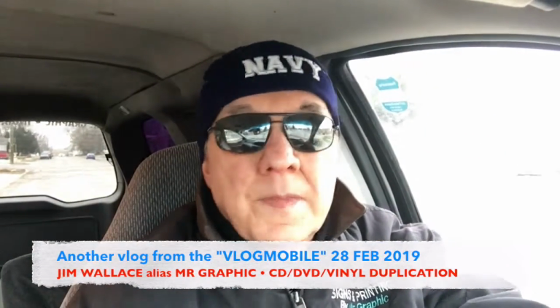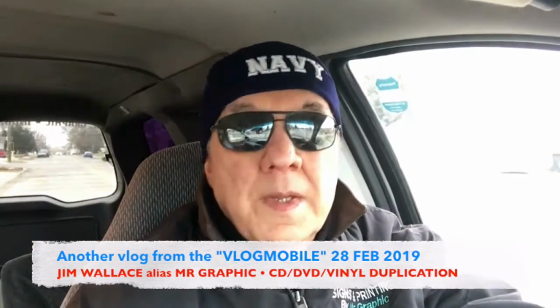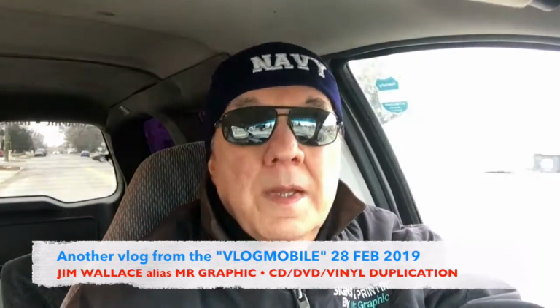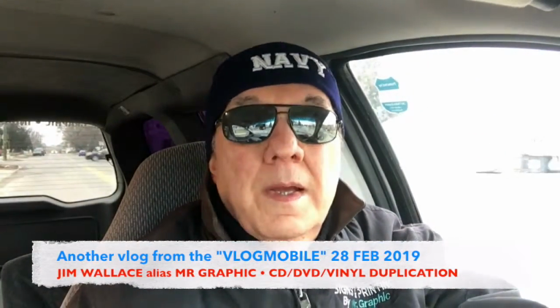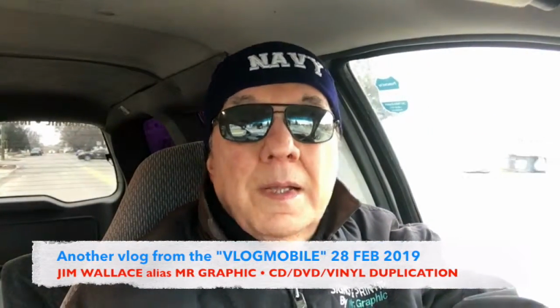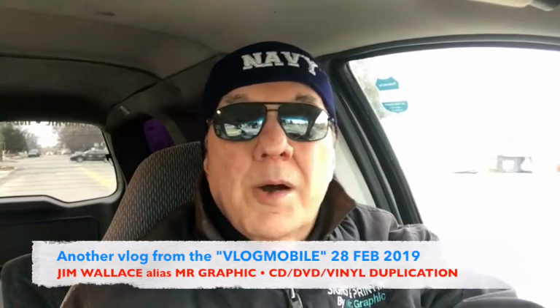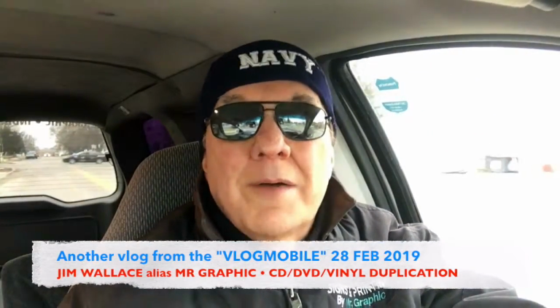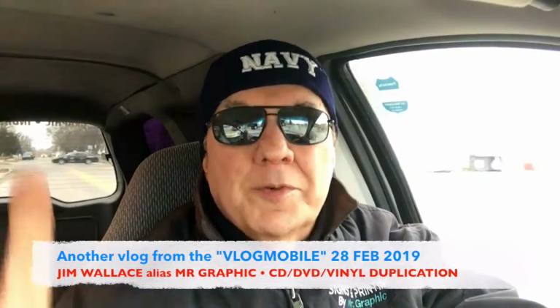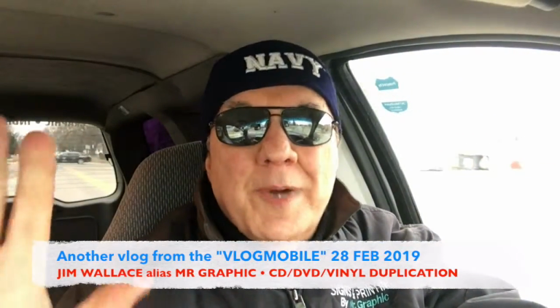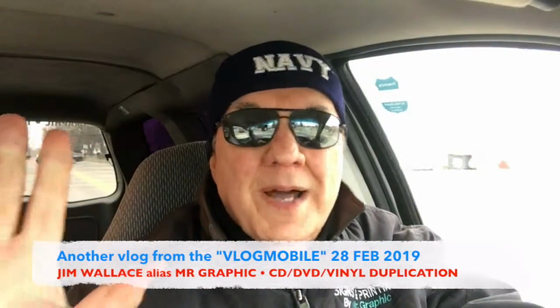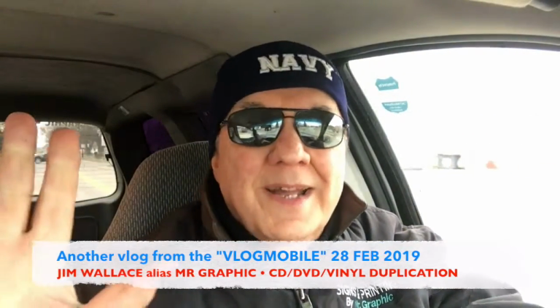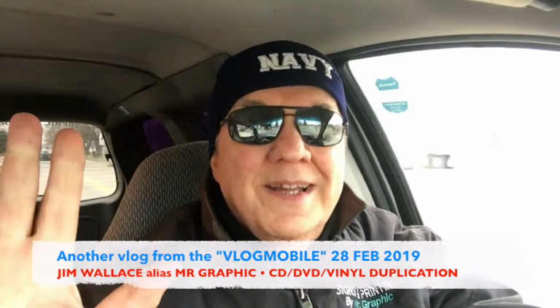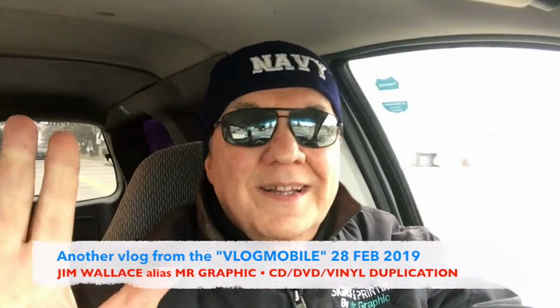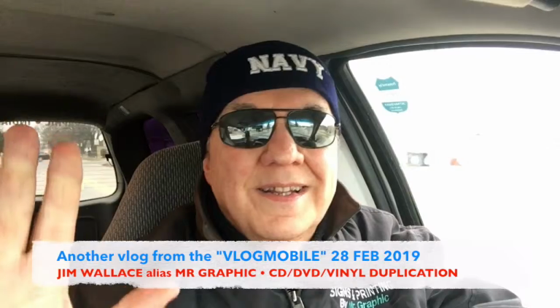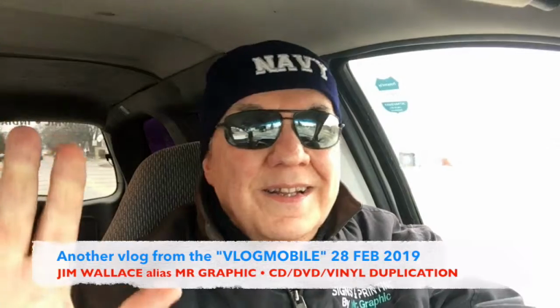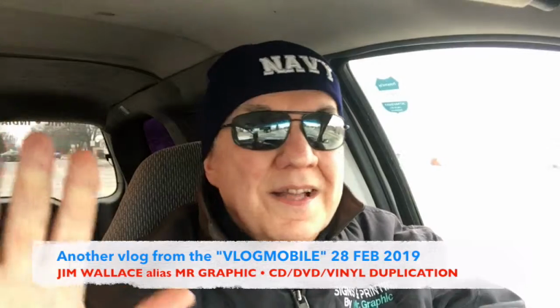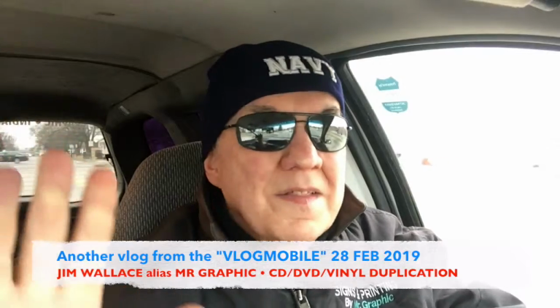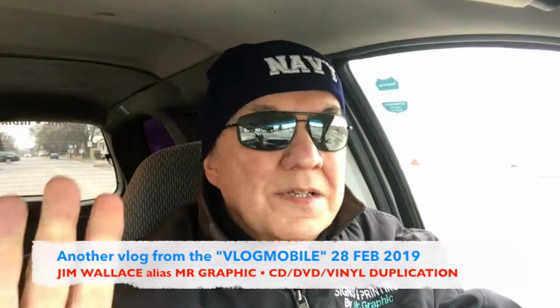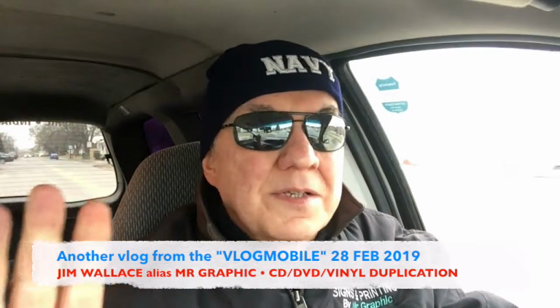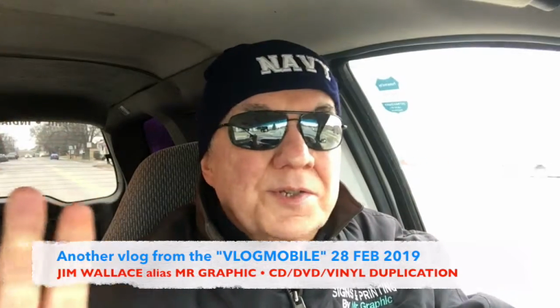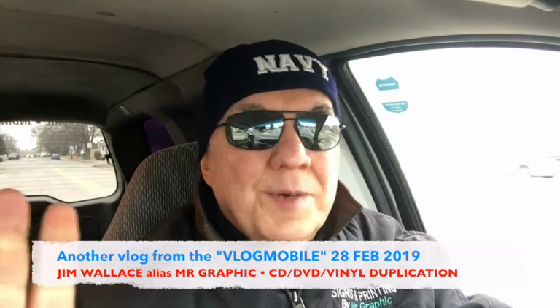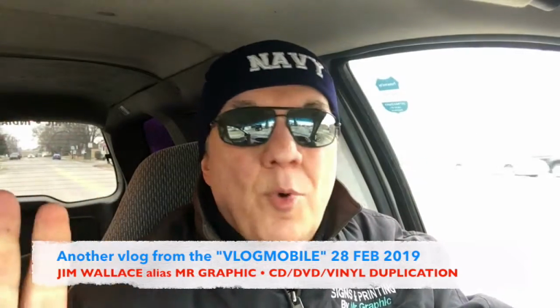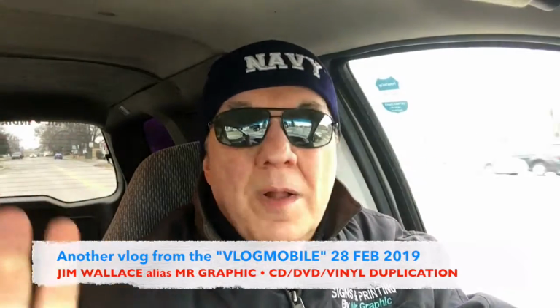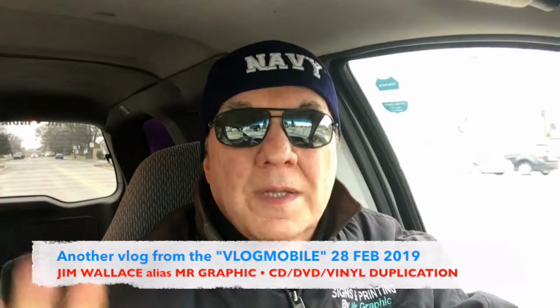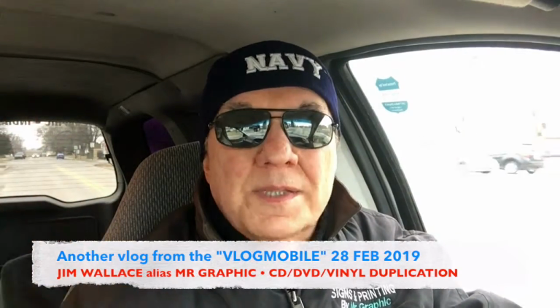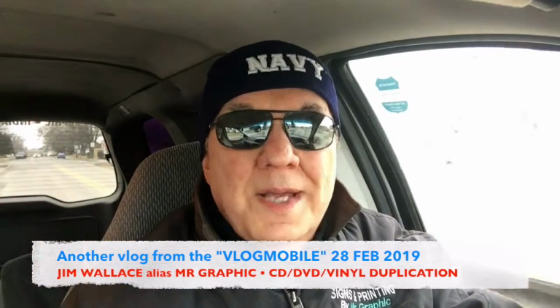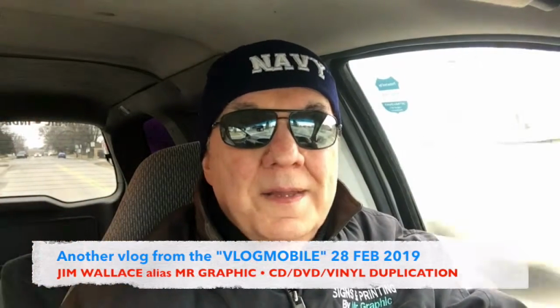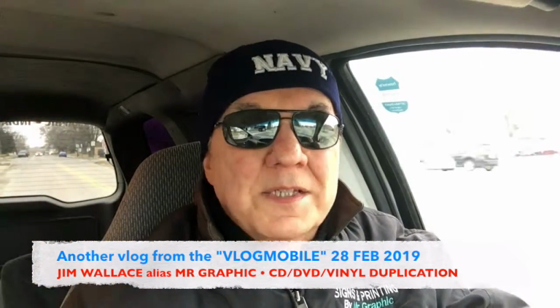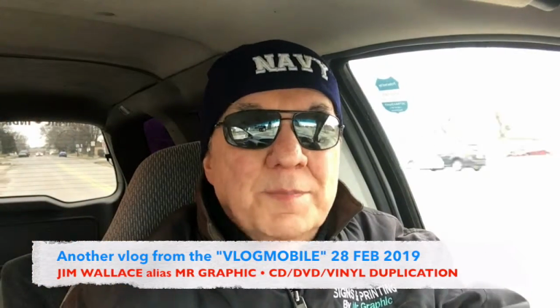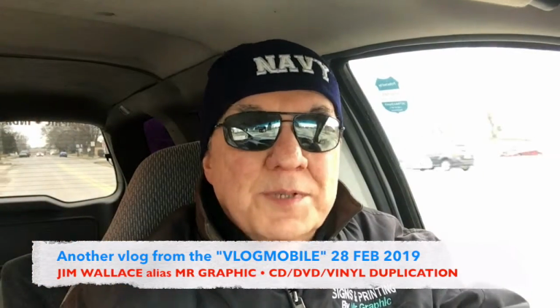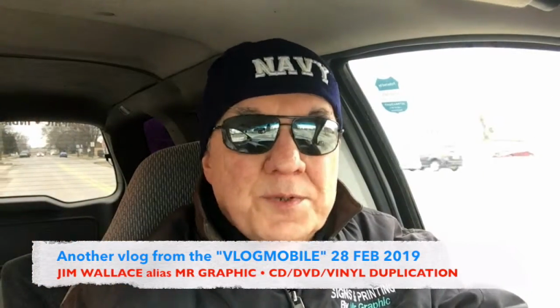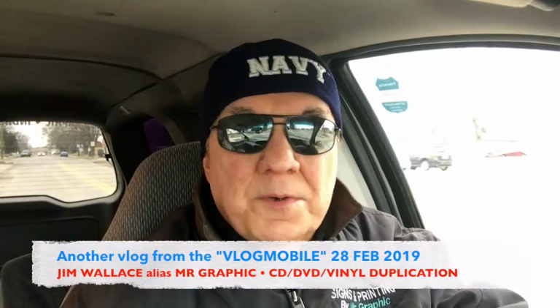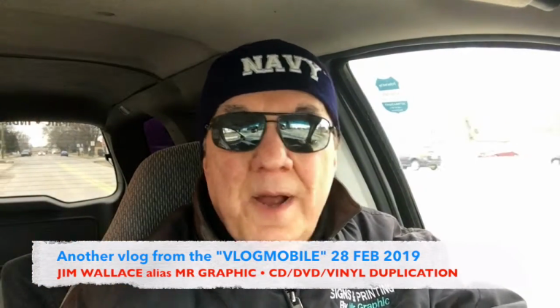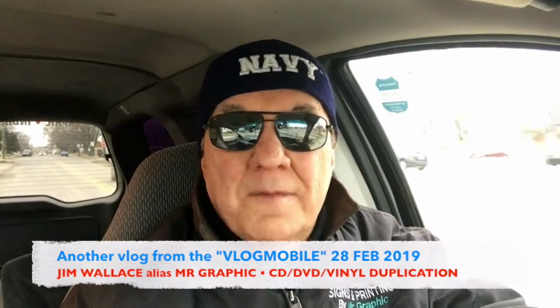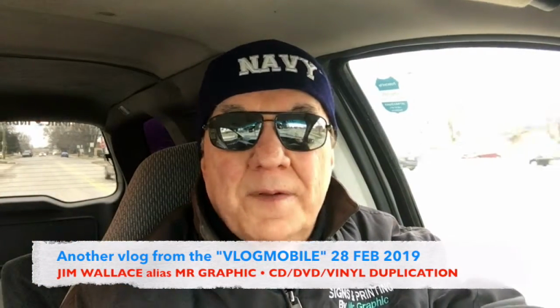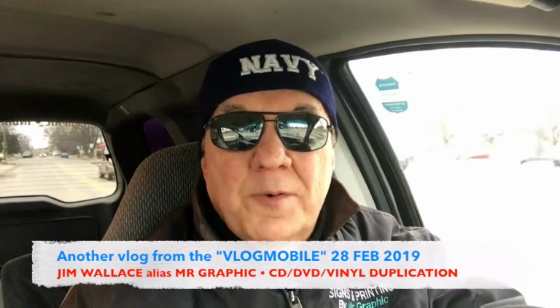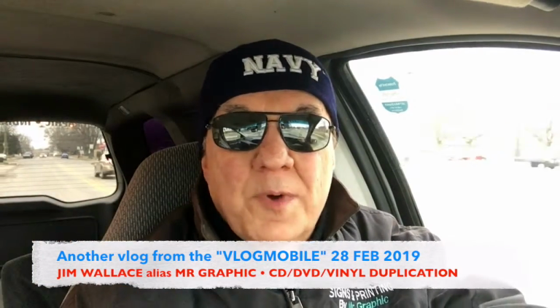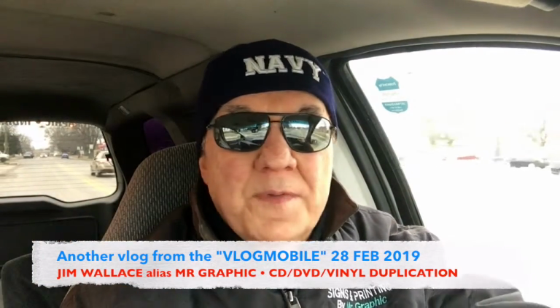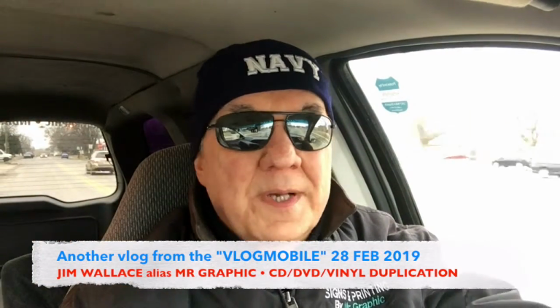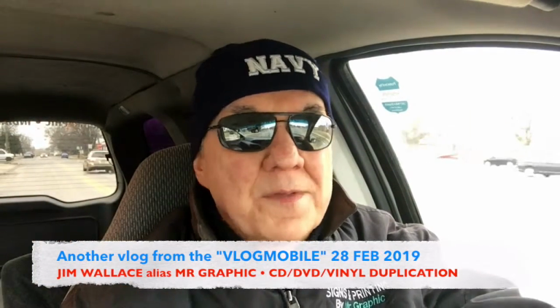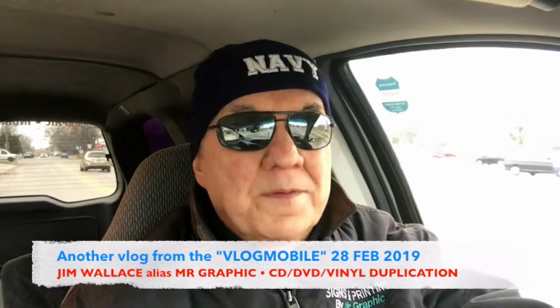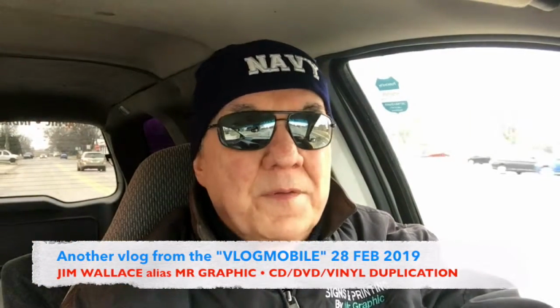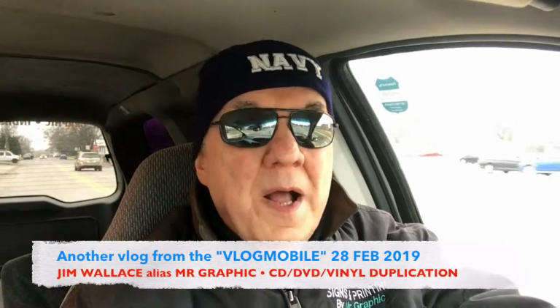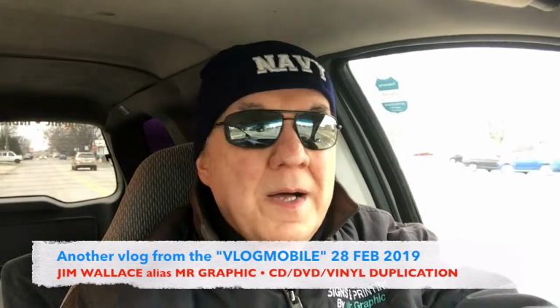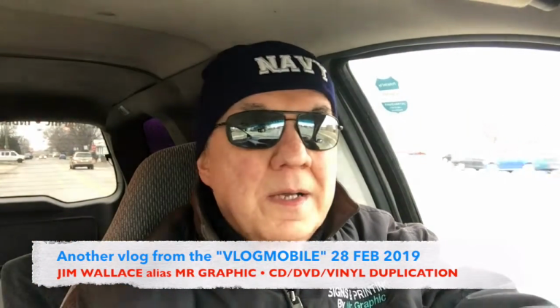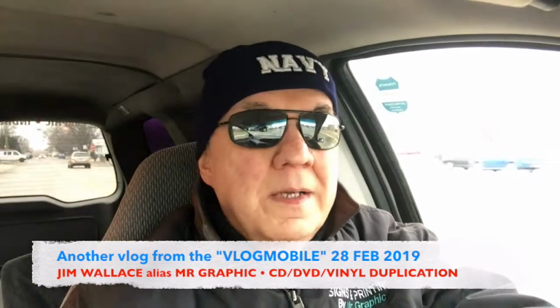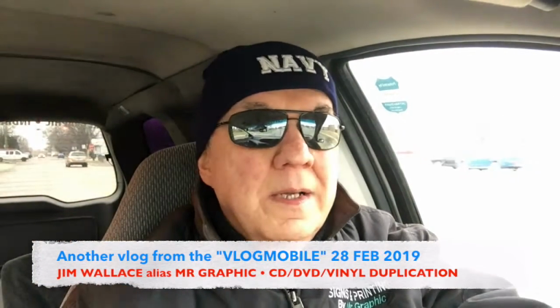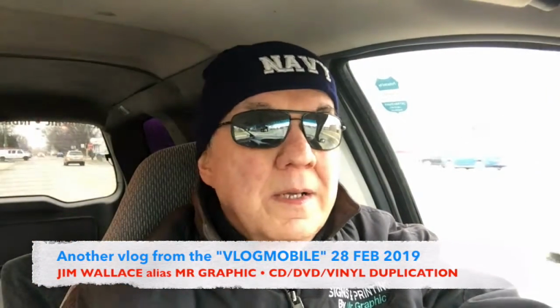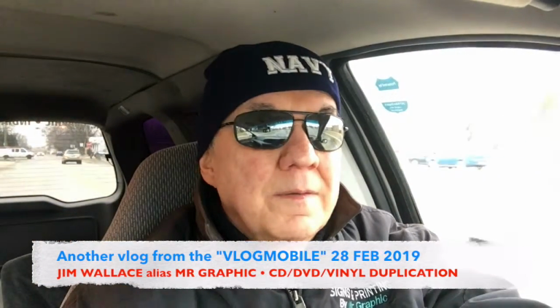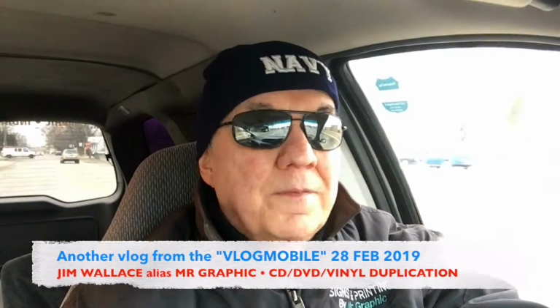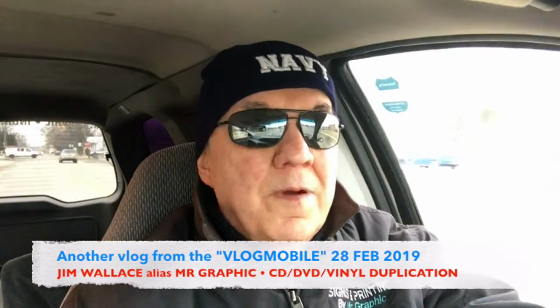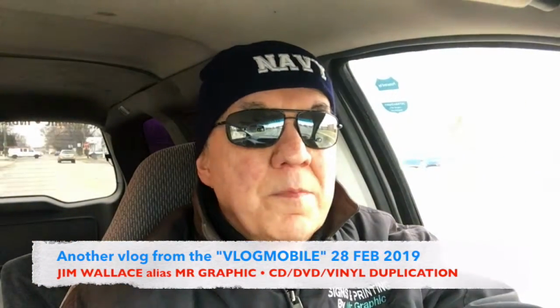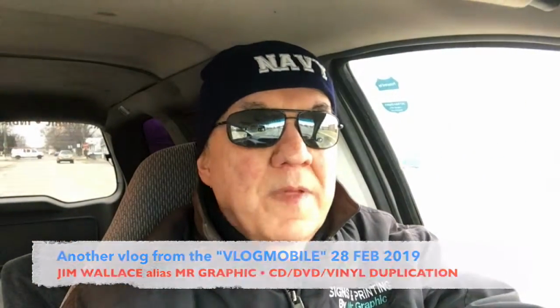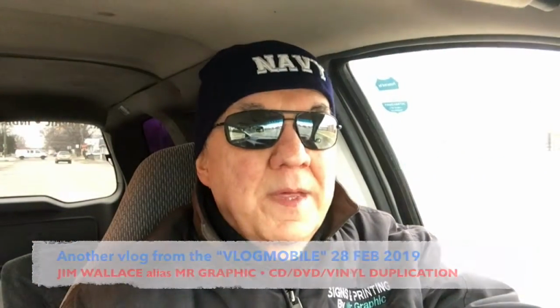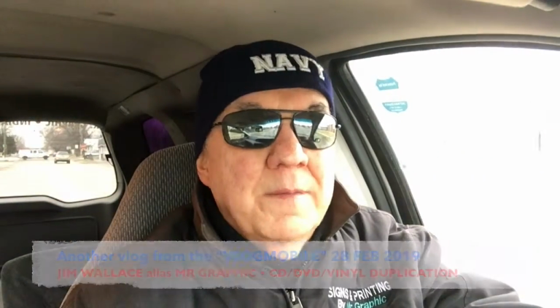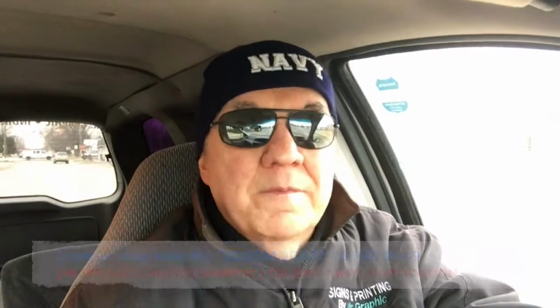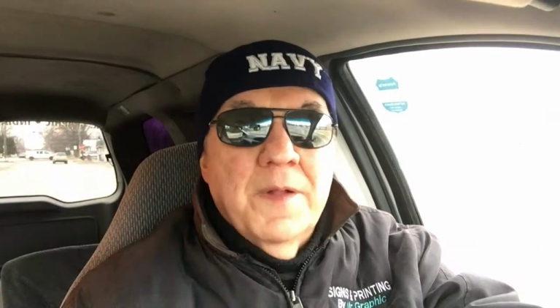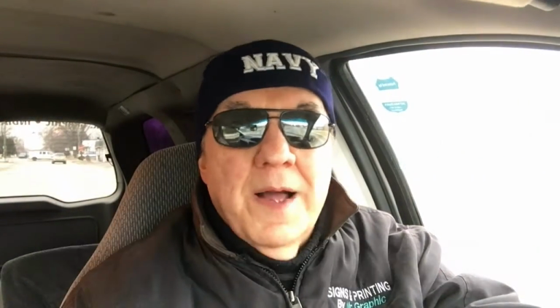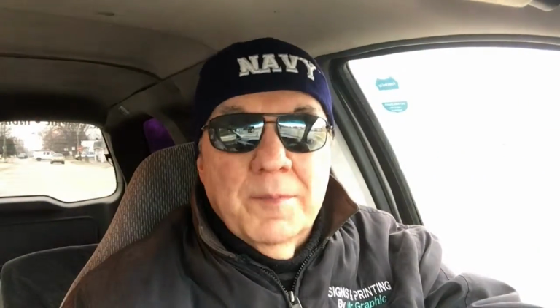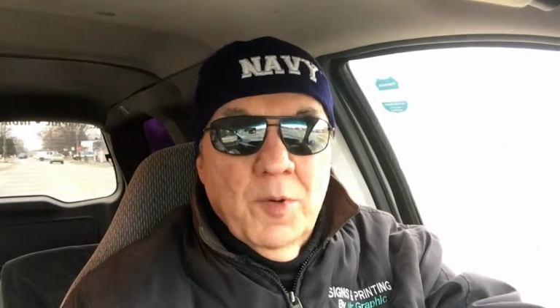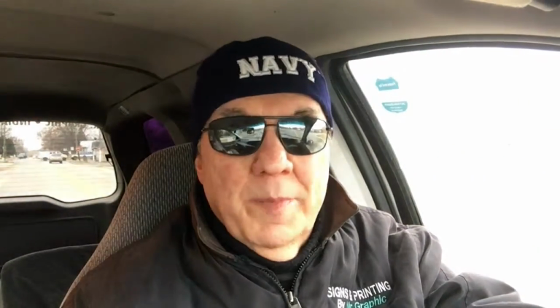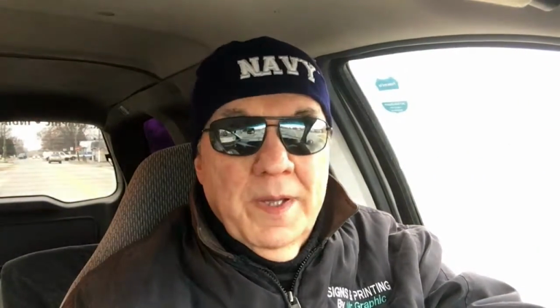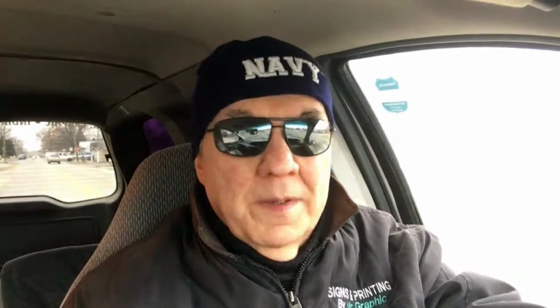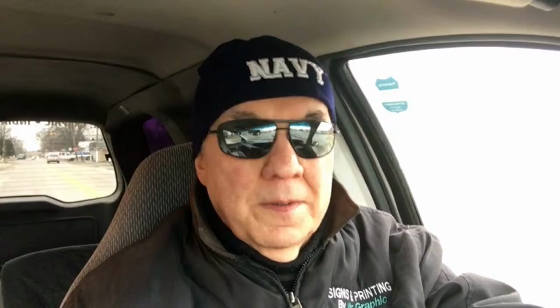Hello everybody, this is Jim Wallace, alias Mr. Graphic, with another vlog from the vlogmobile.